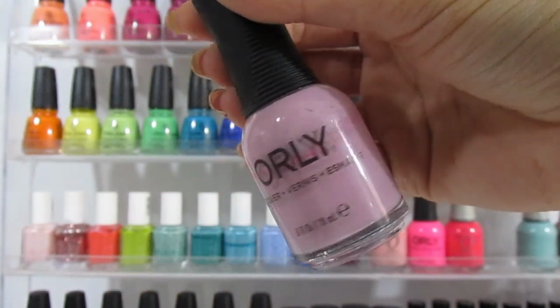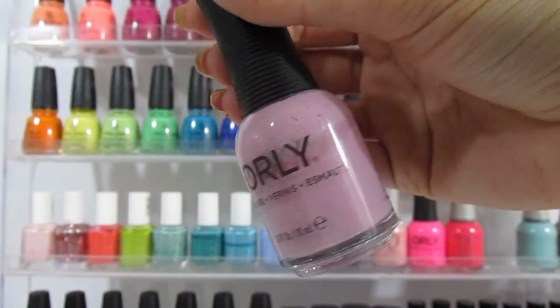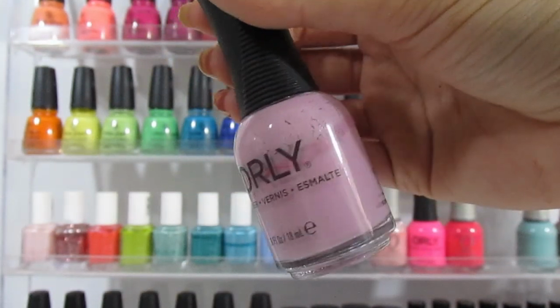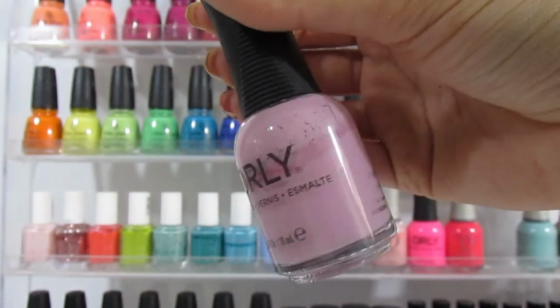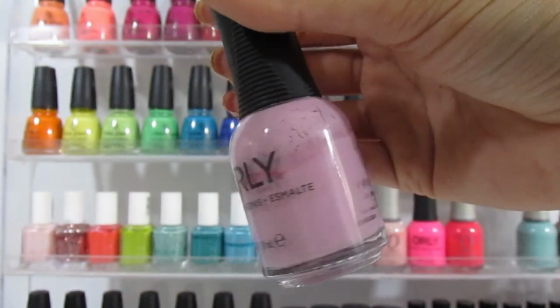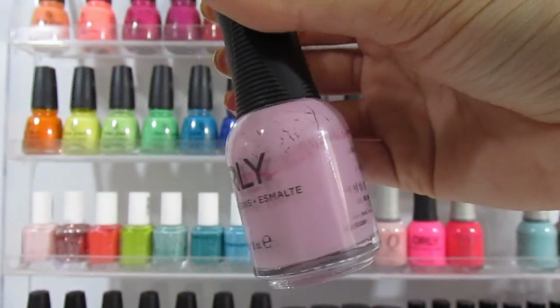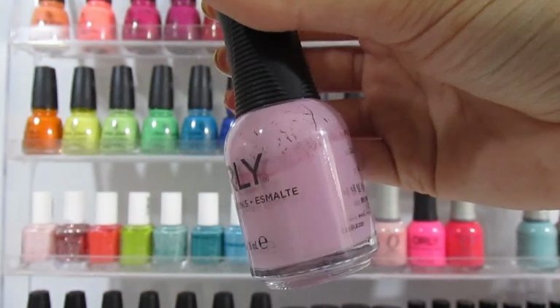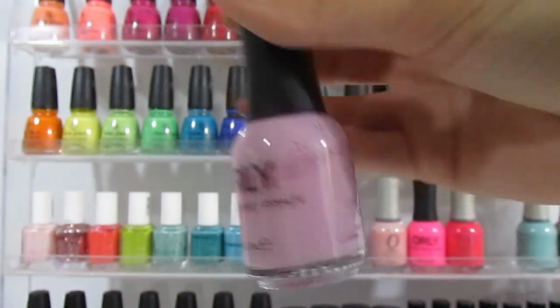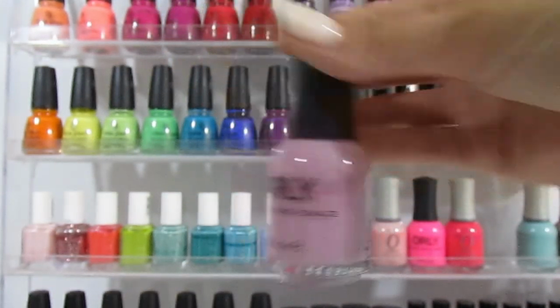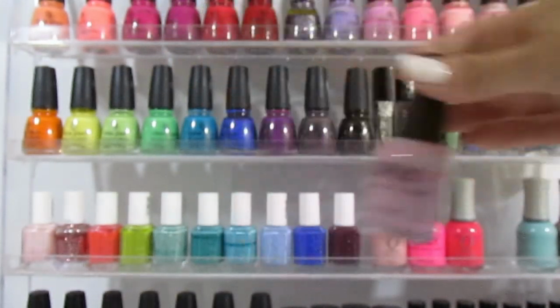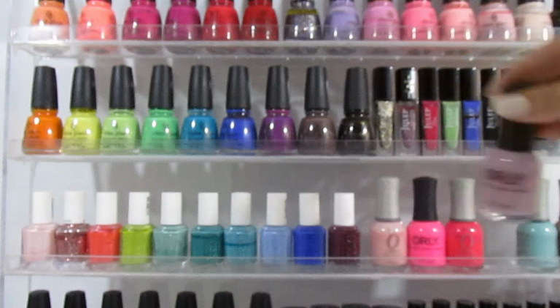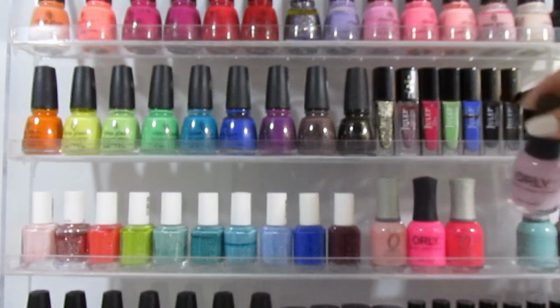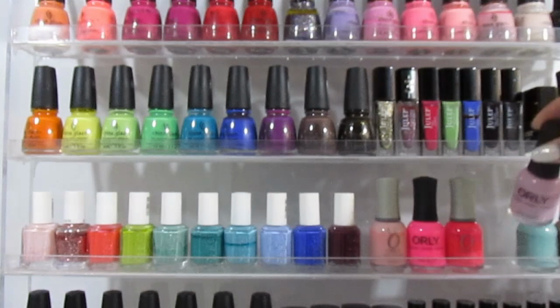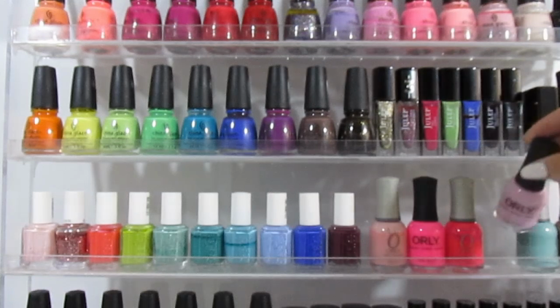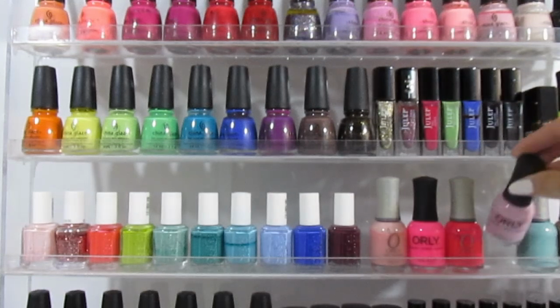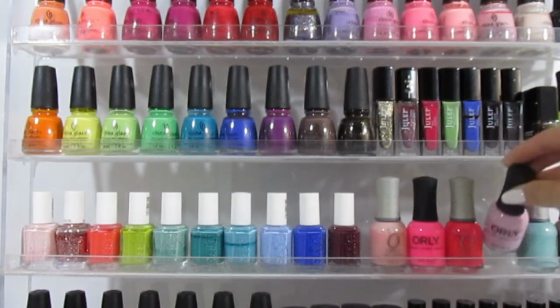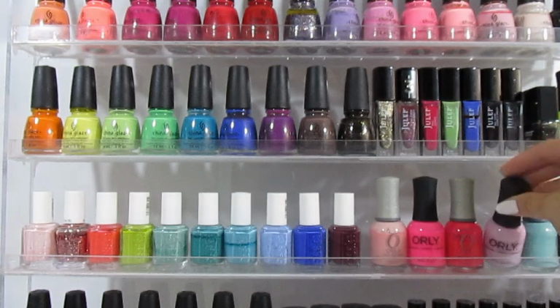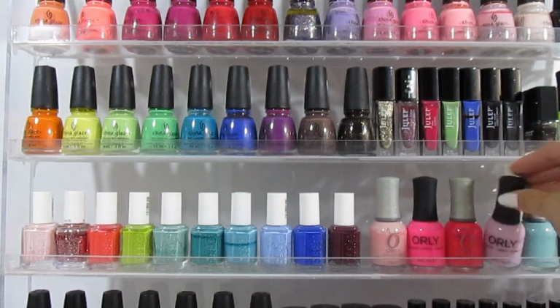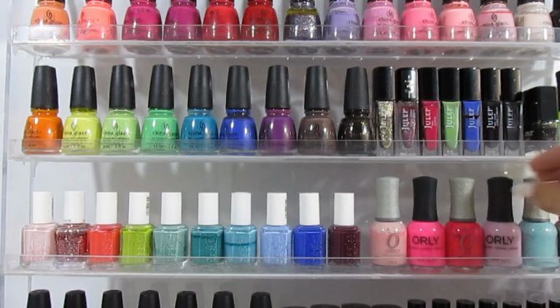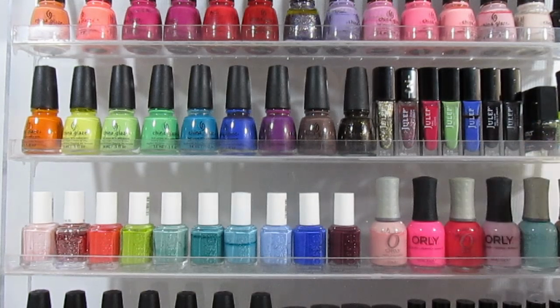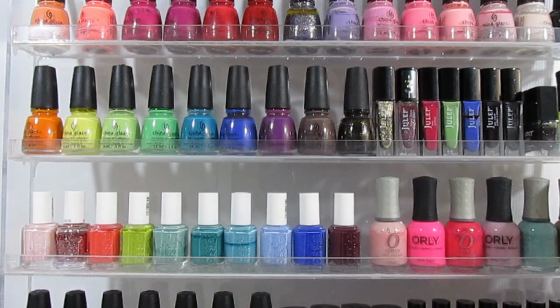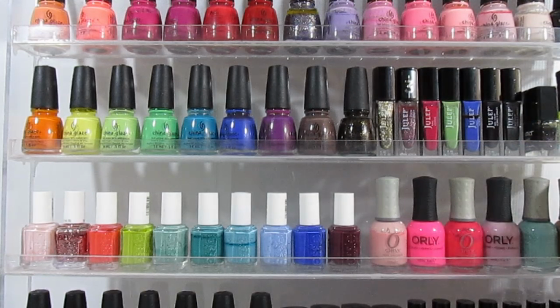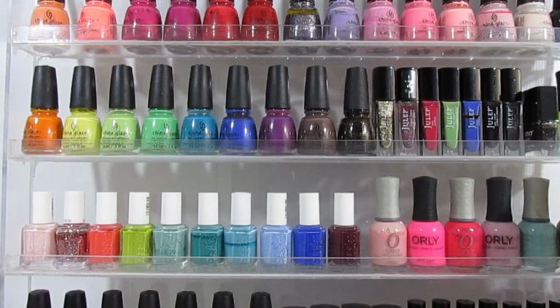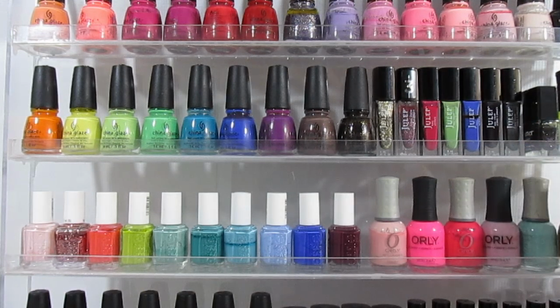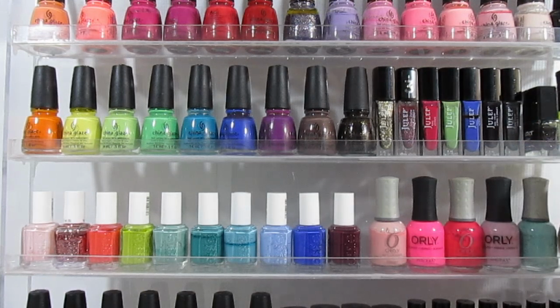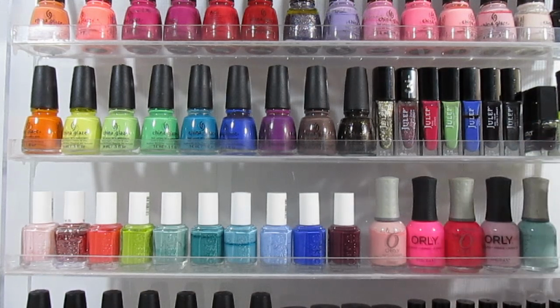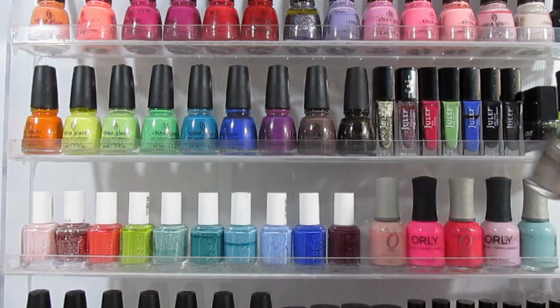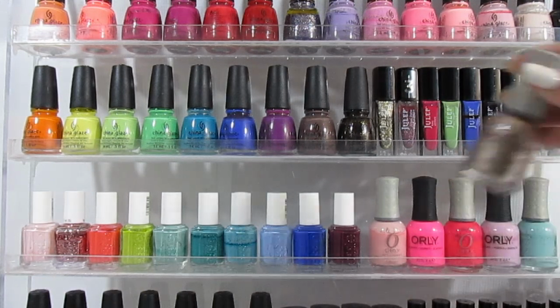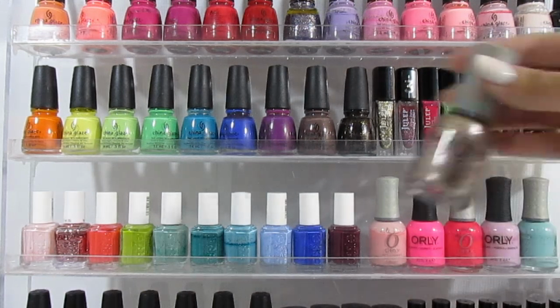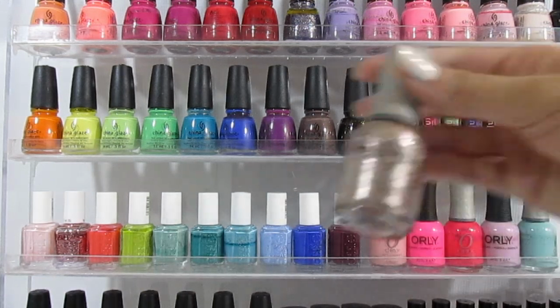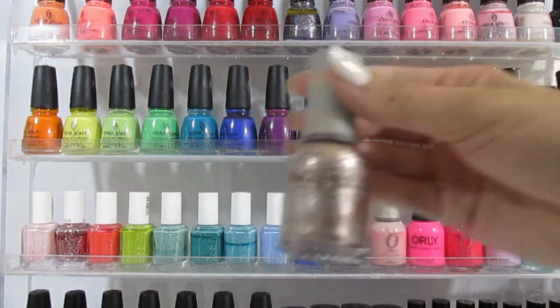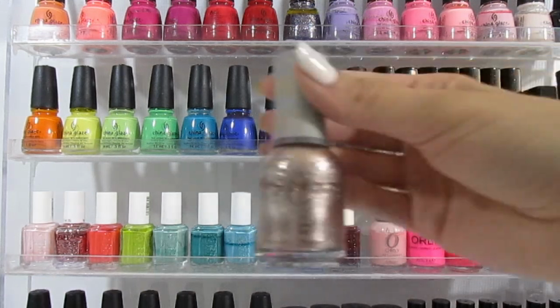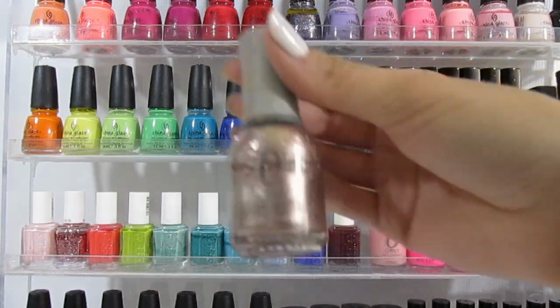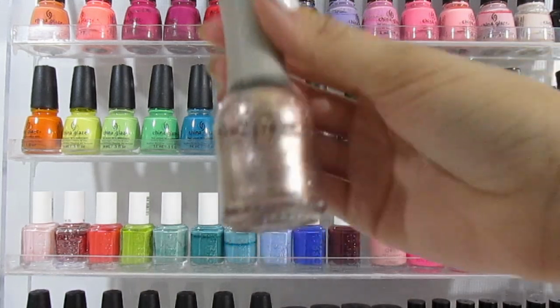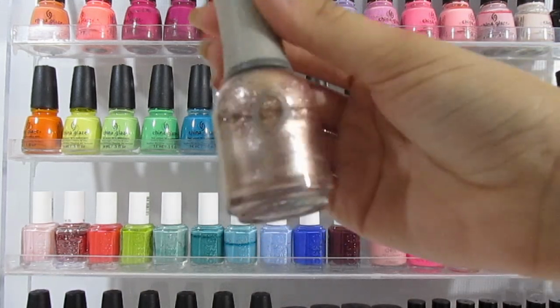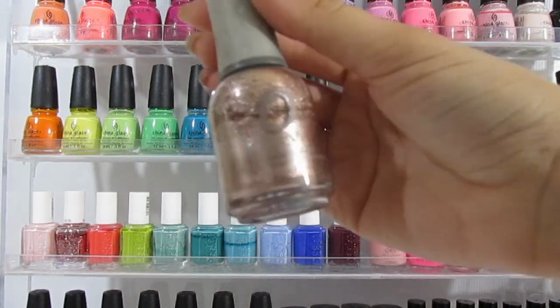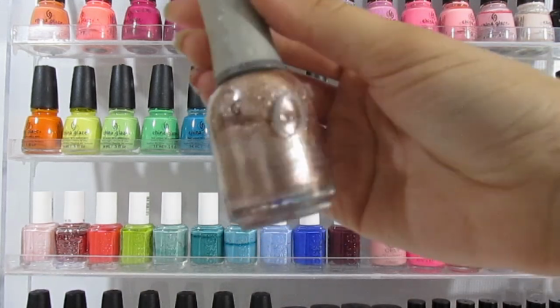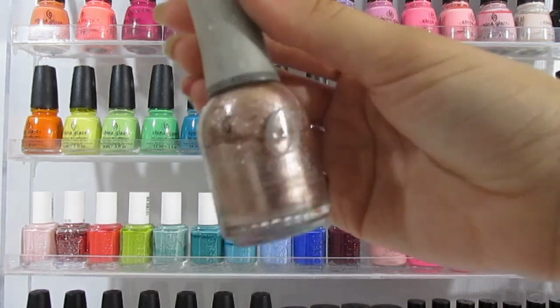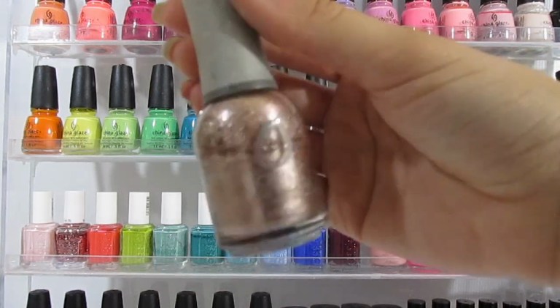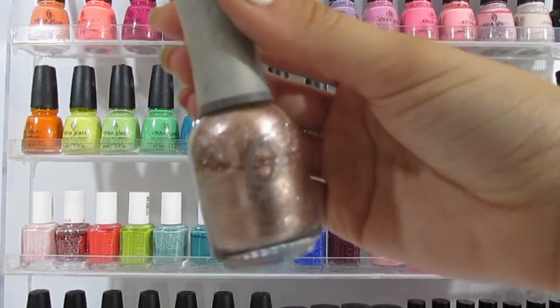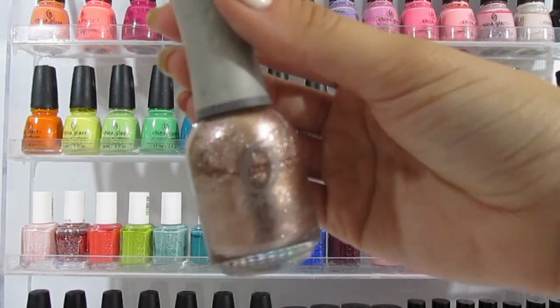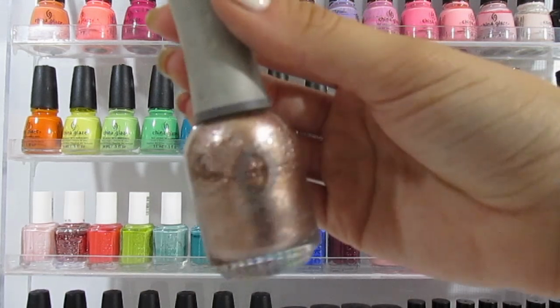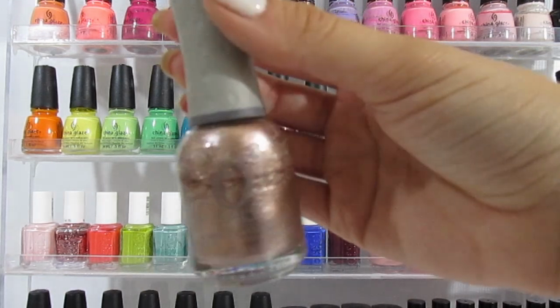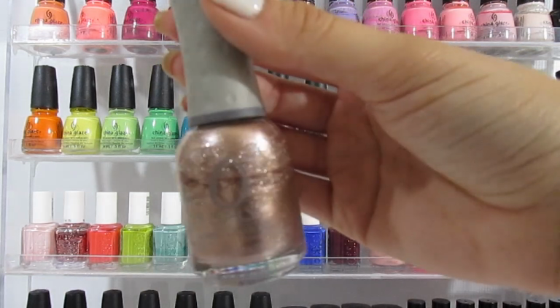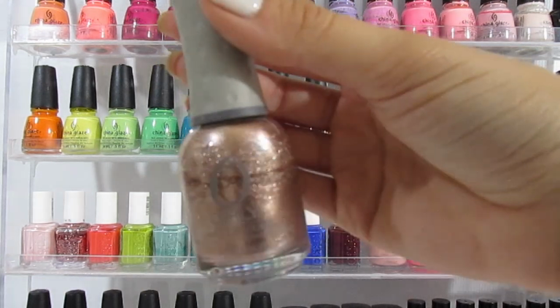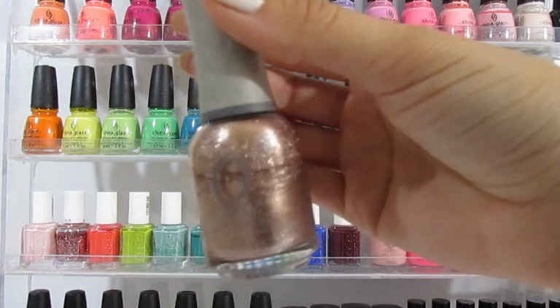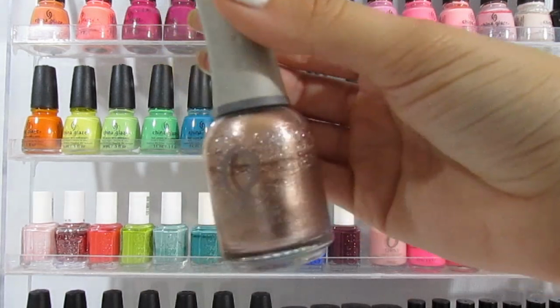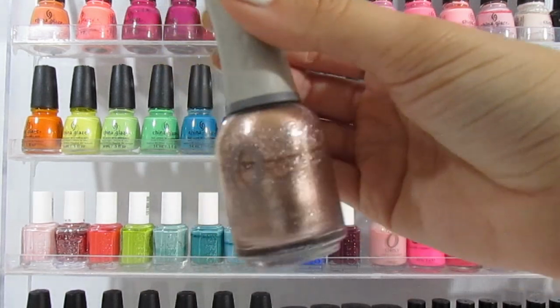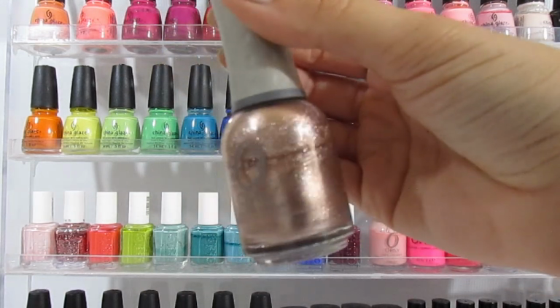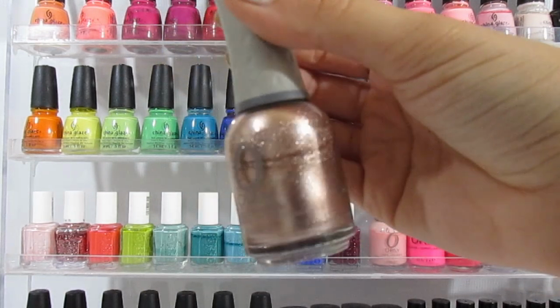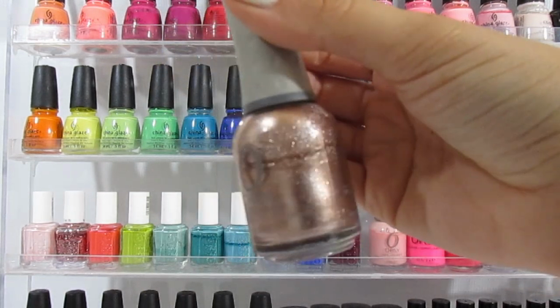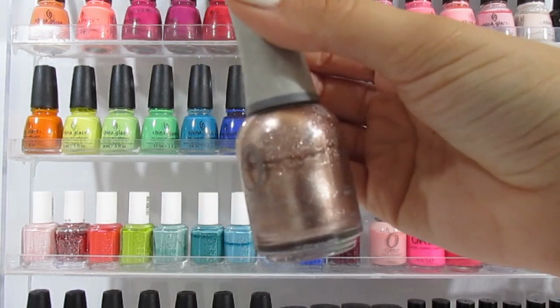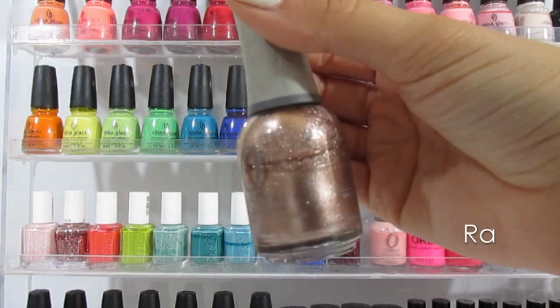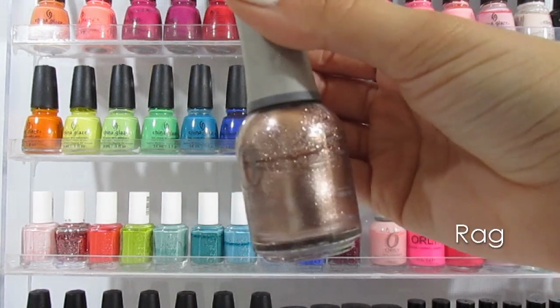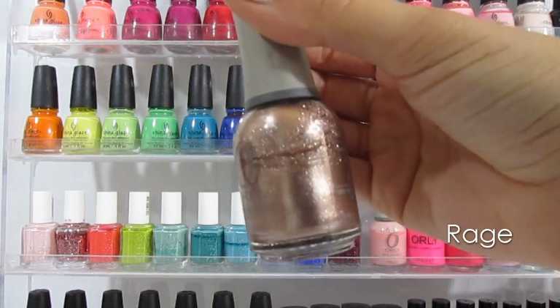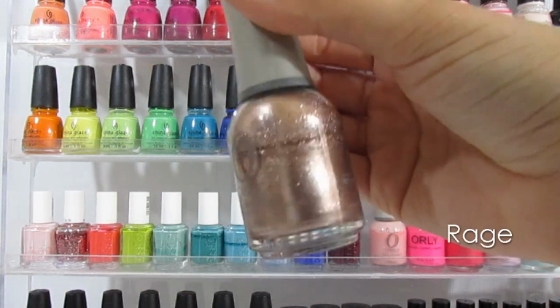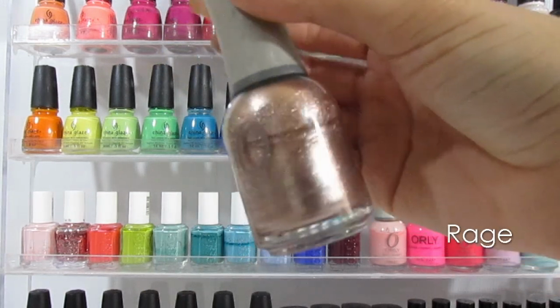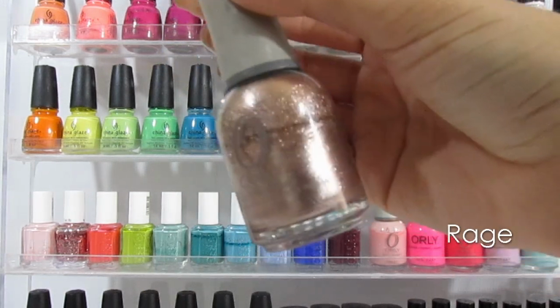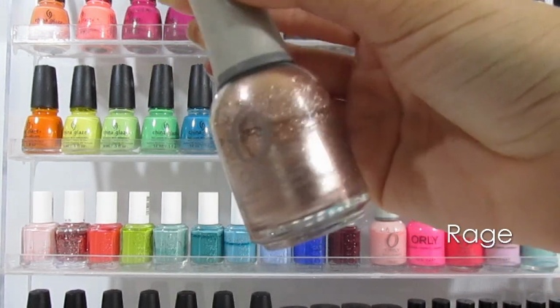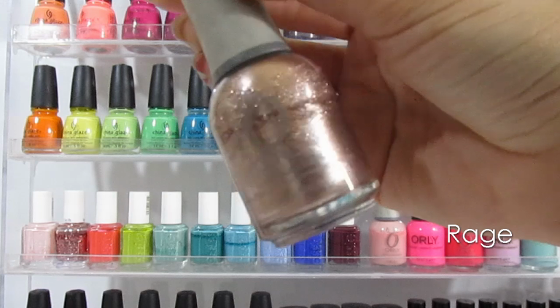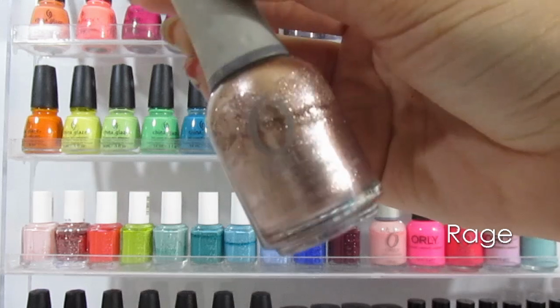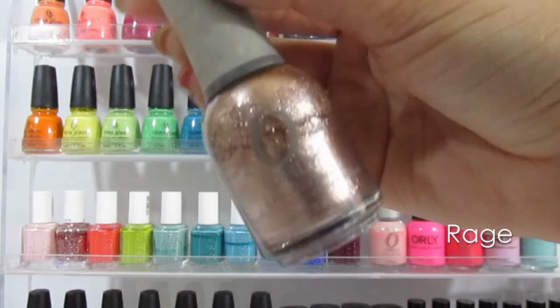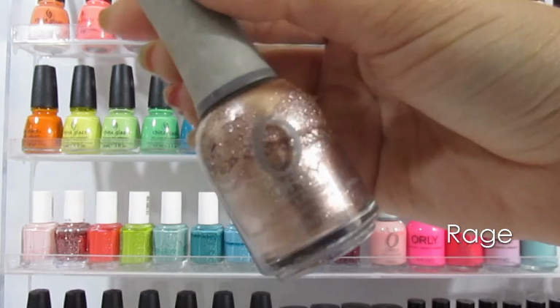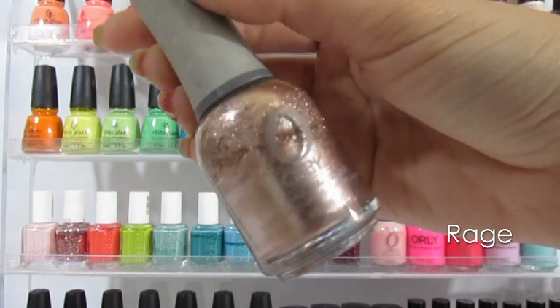Then I have my favorite rose gold color of life. This is called Rage from Orly — it's so beautiful.